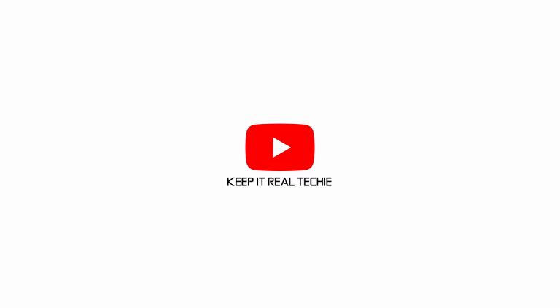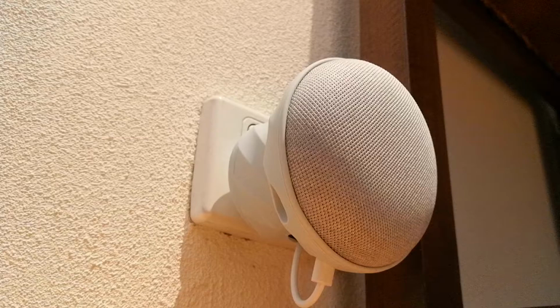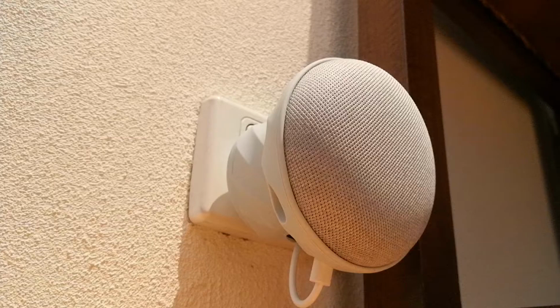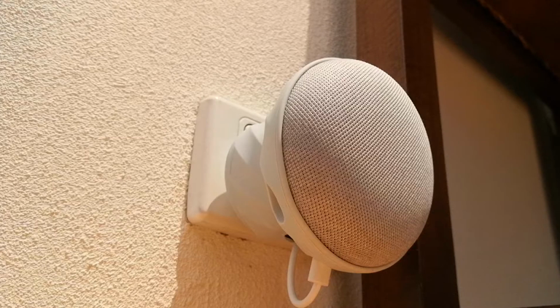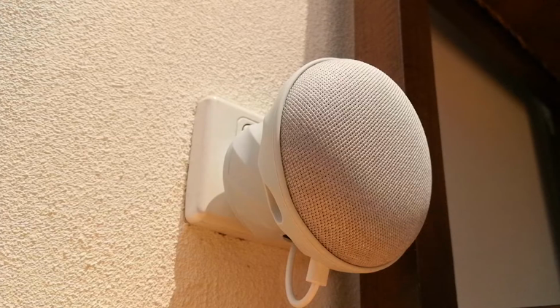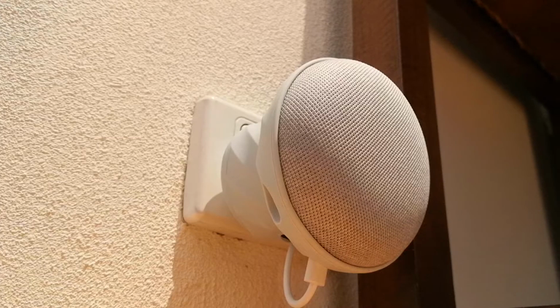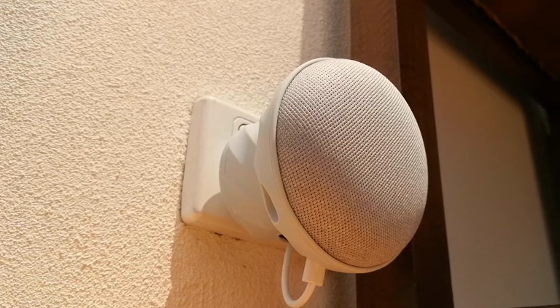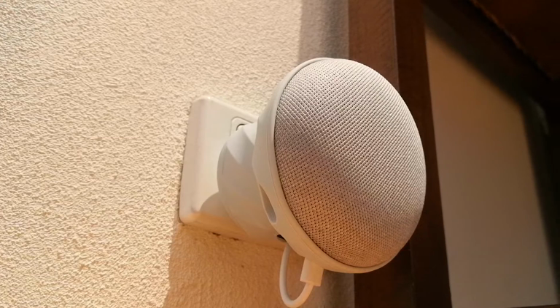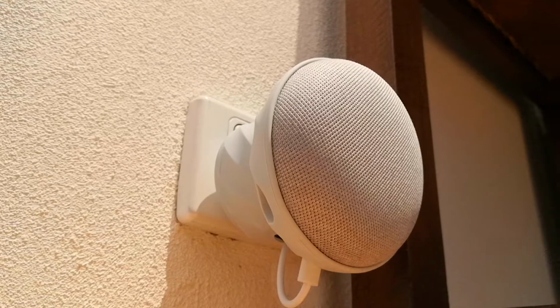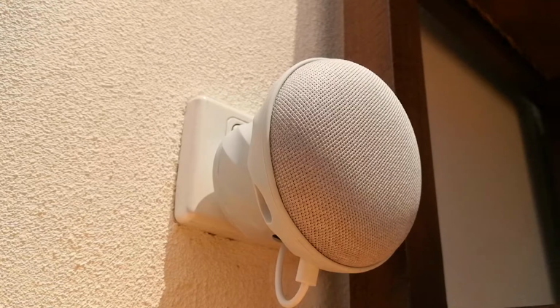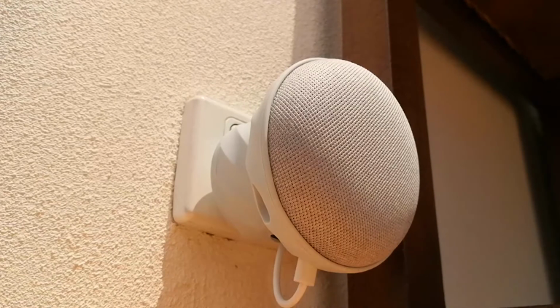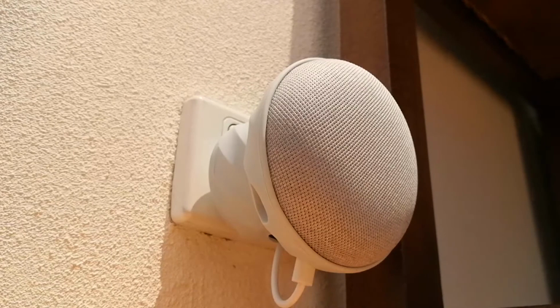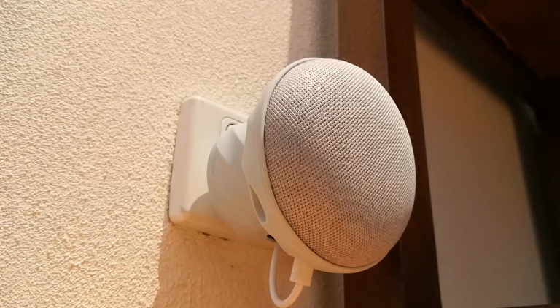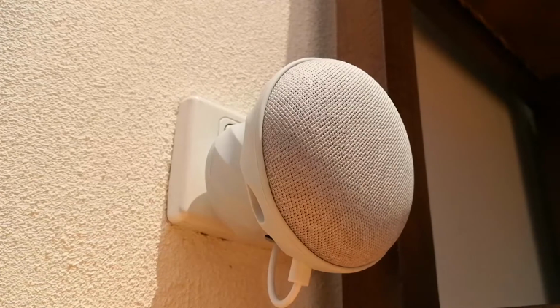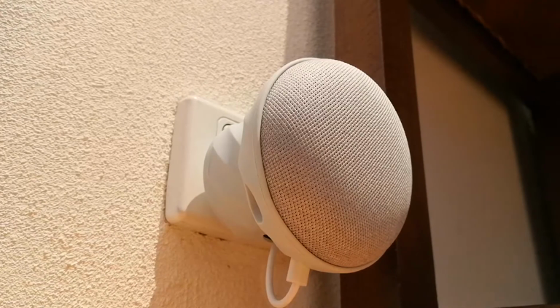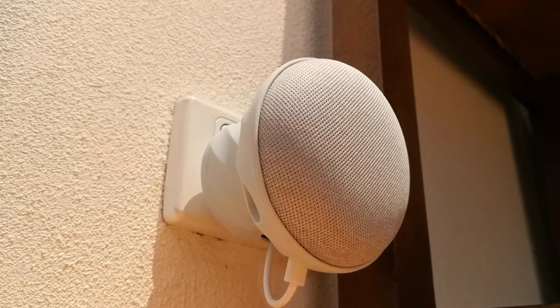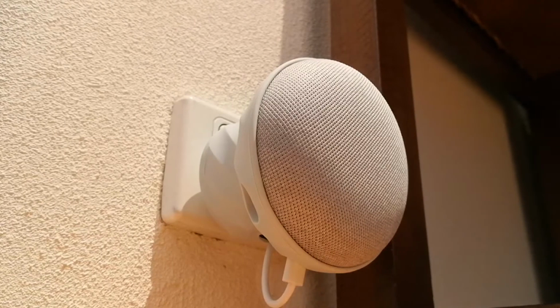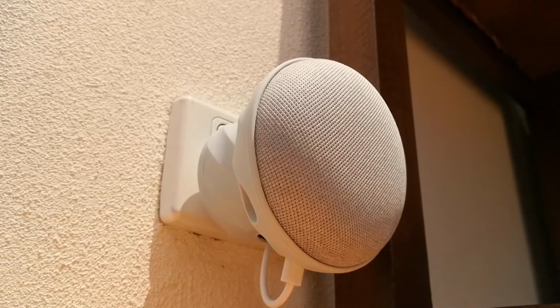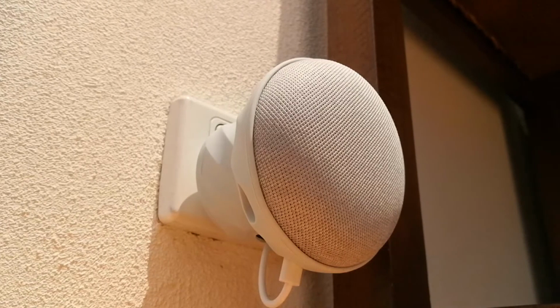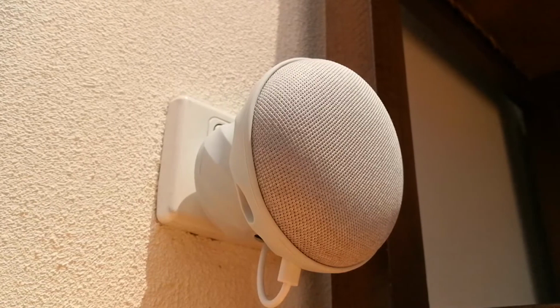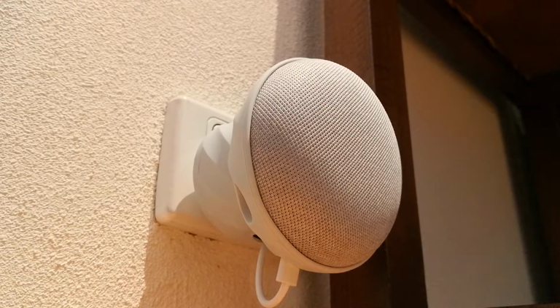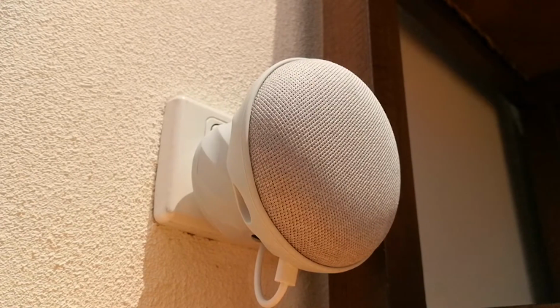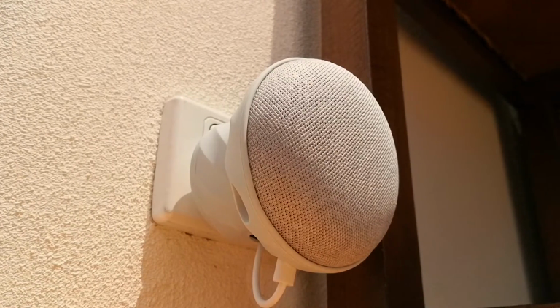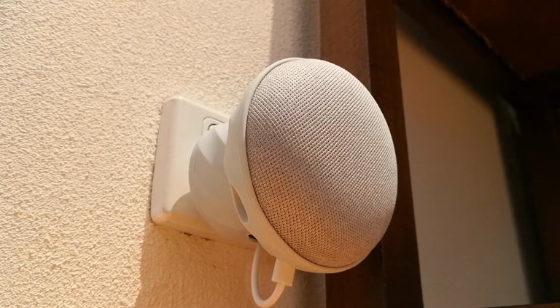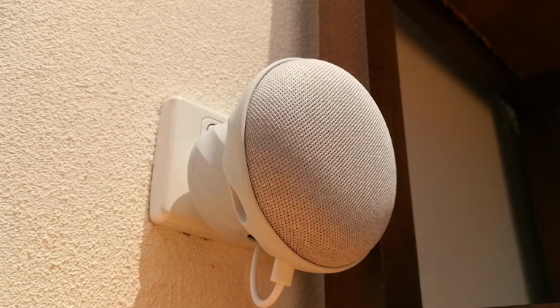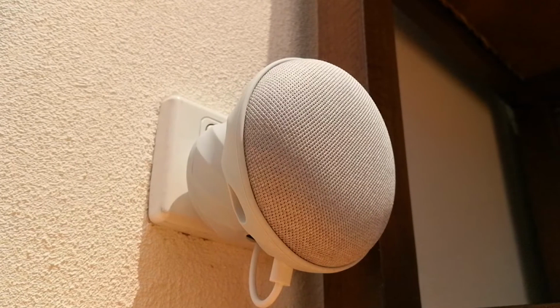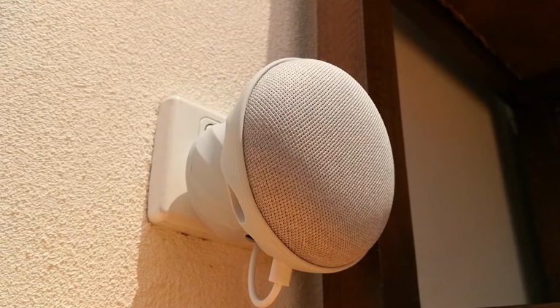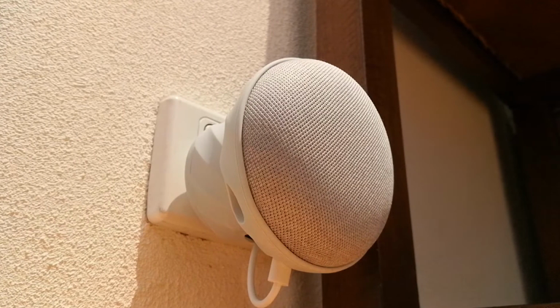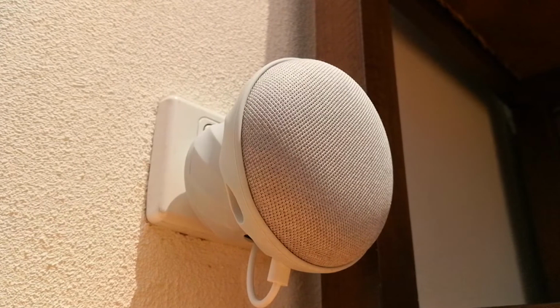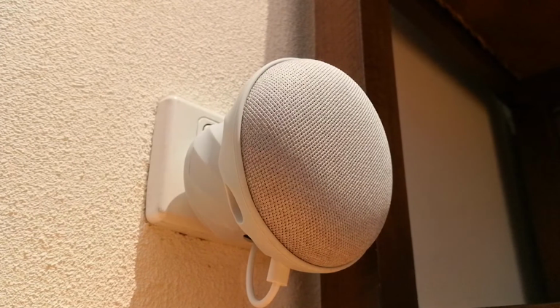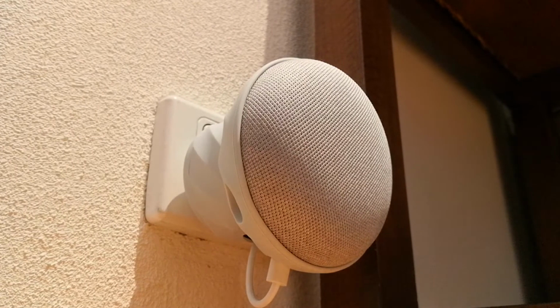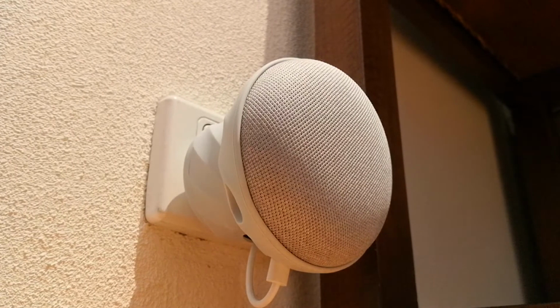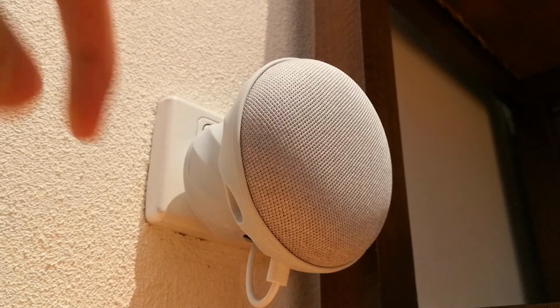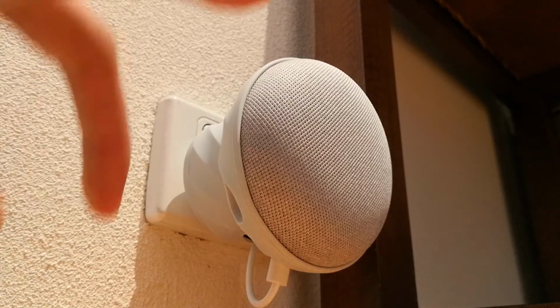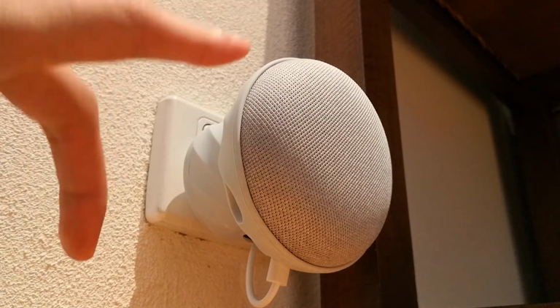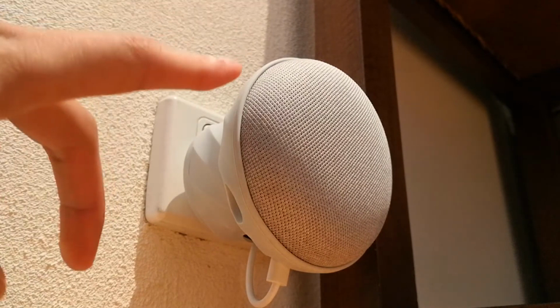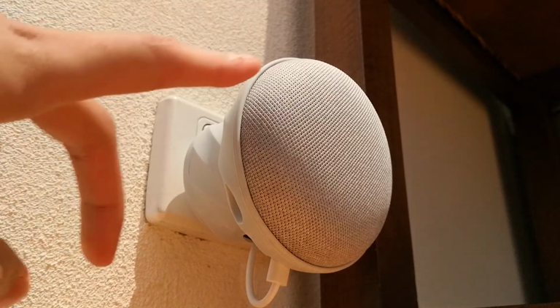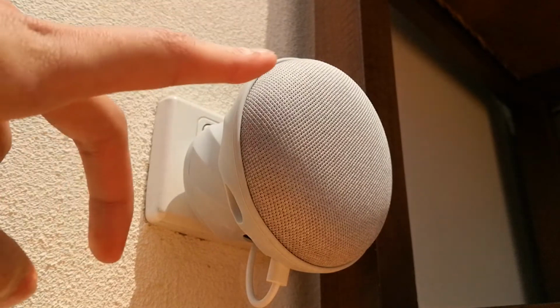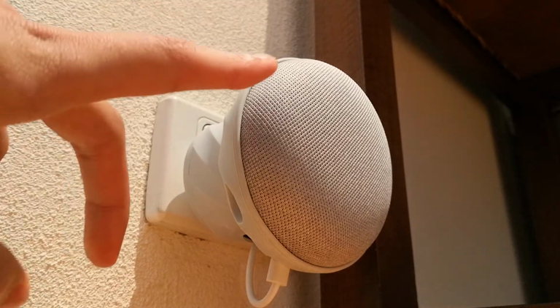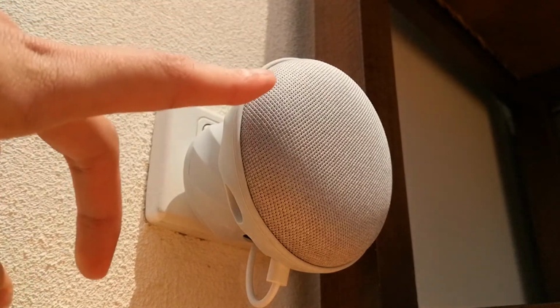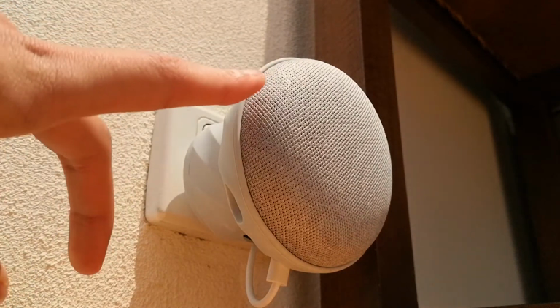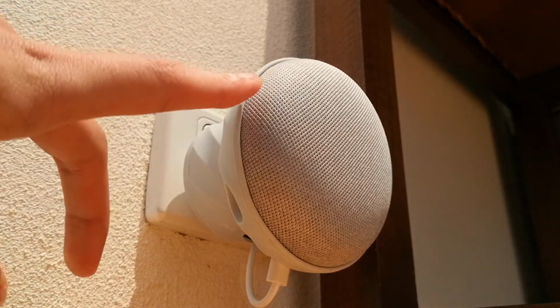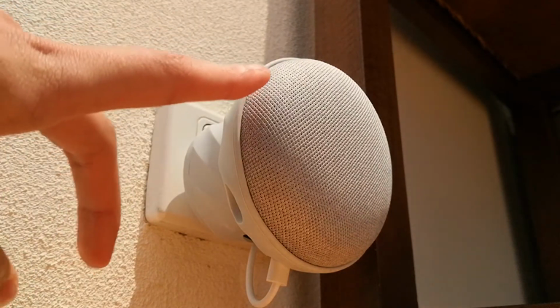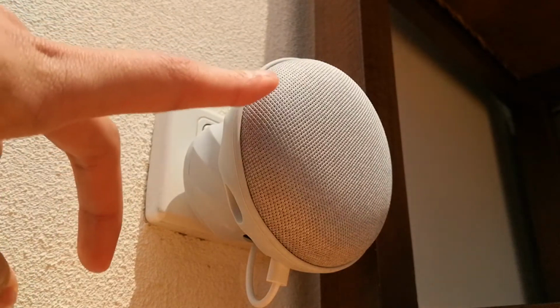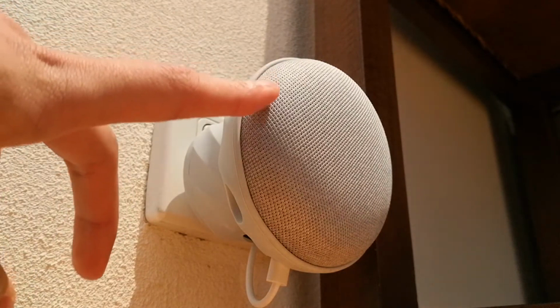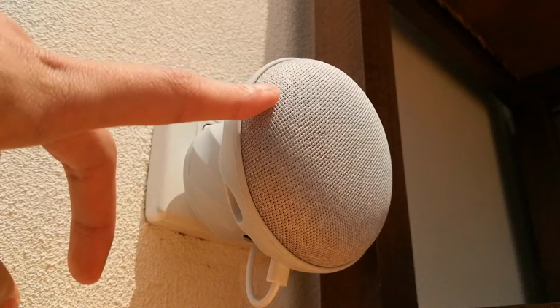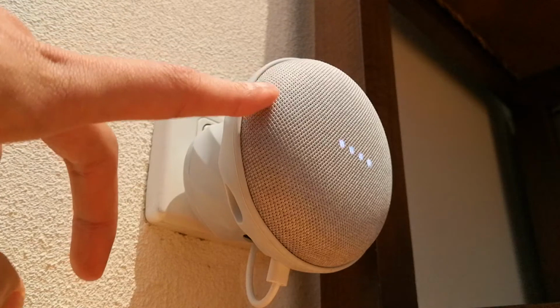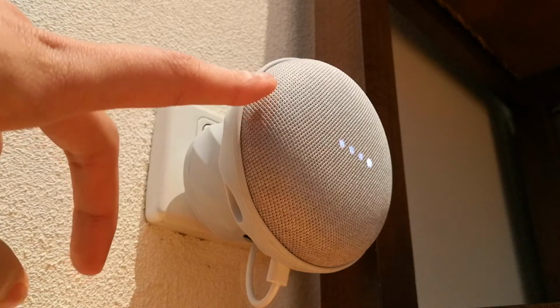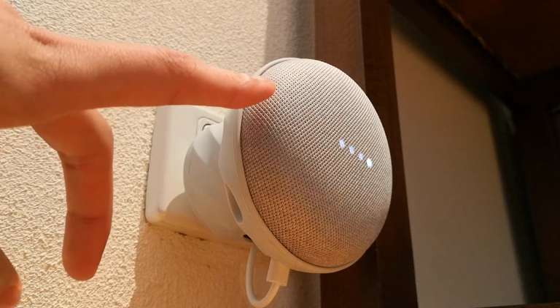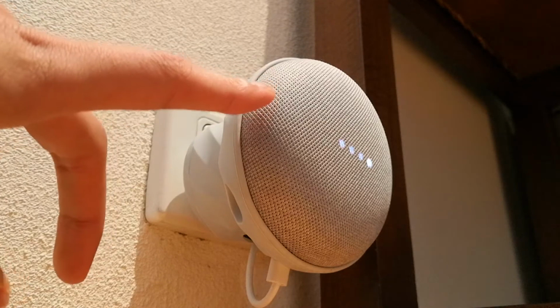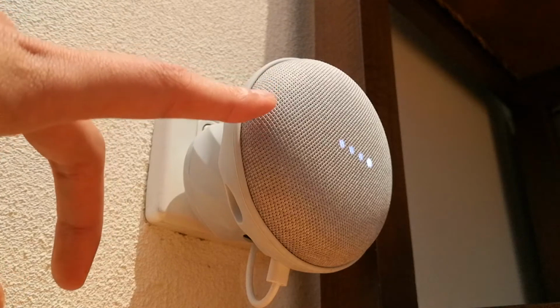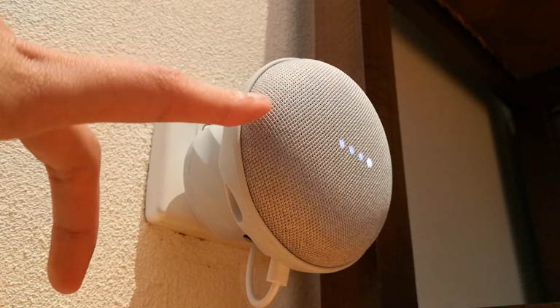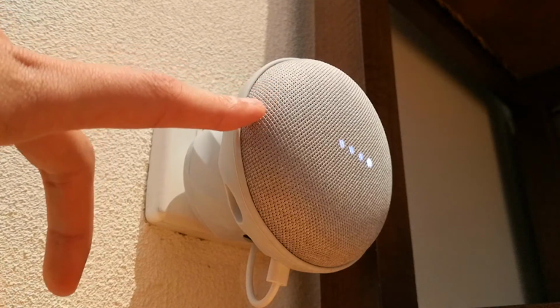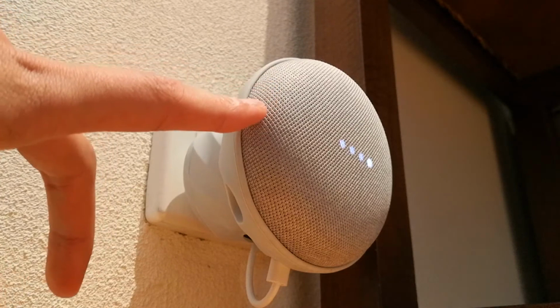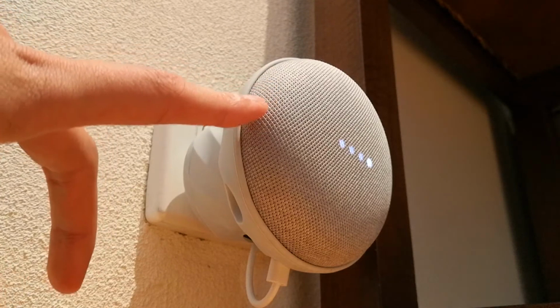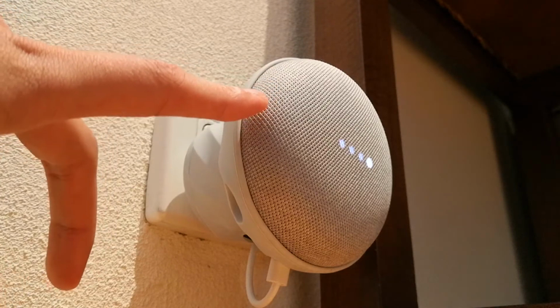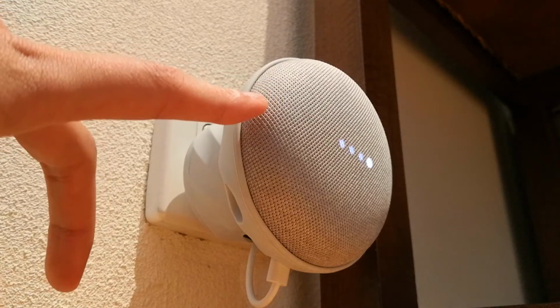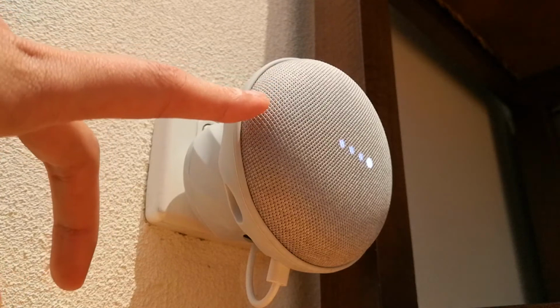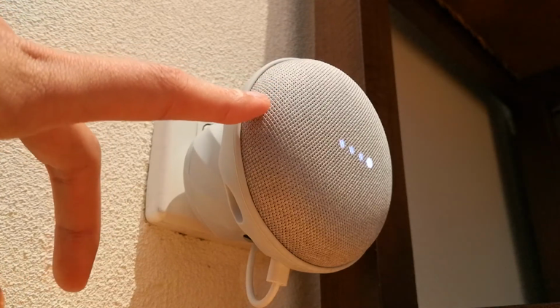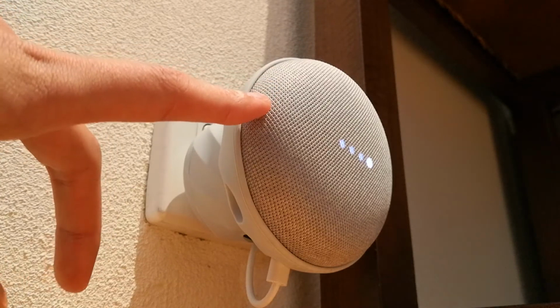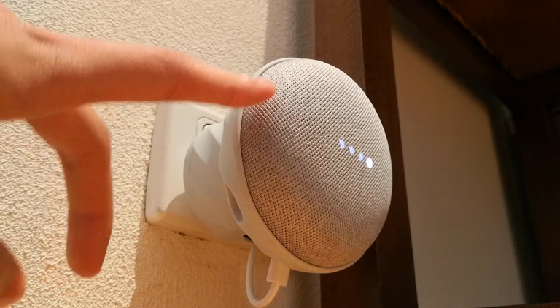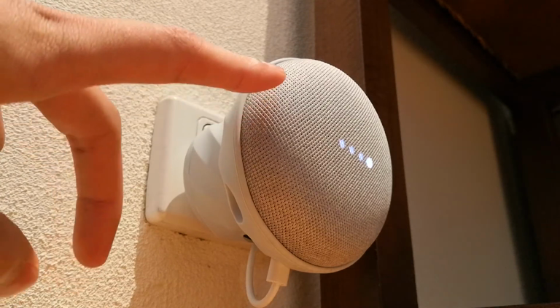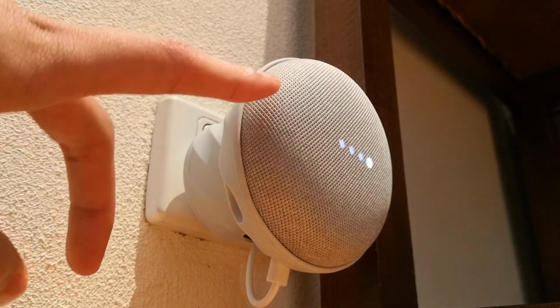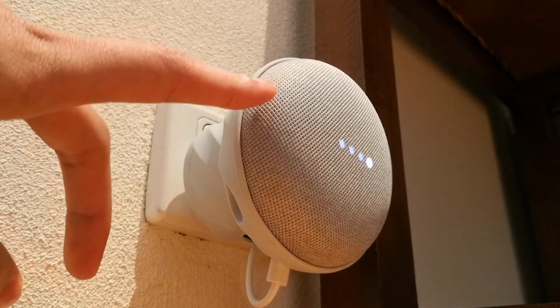Yo, what's up guys? Here I have the G2 wall mount for the Google Home Mini by Kiwi Design. Let's check it out.